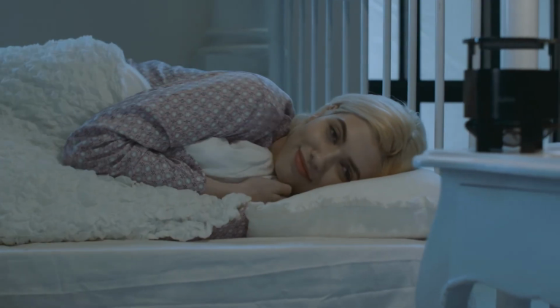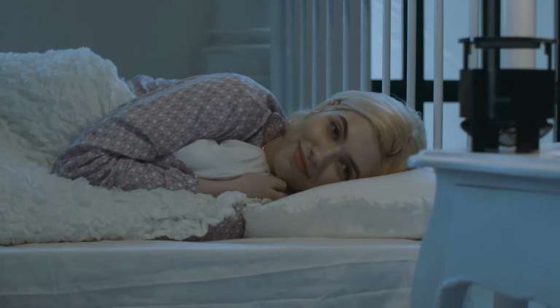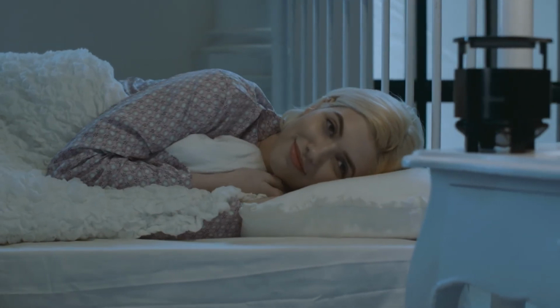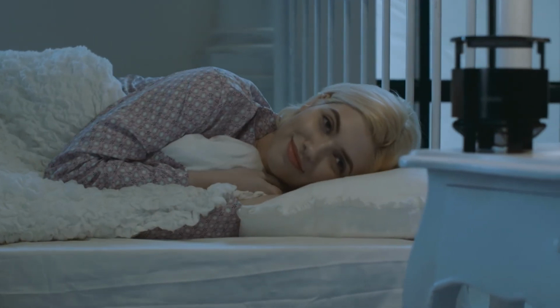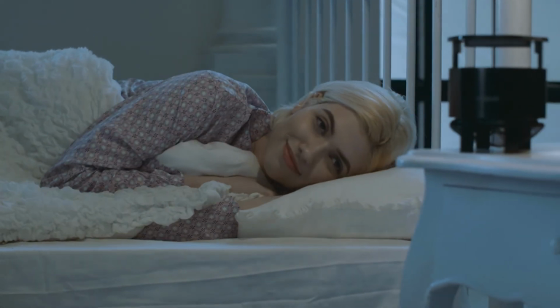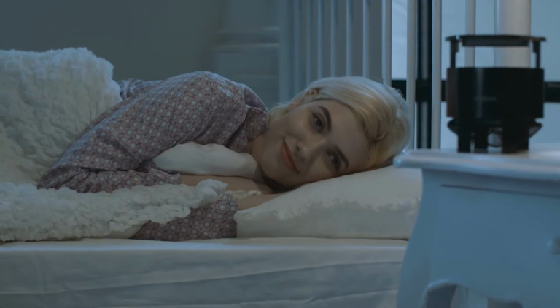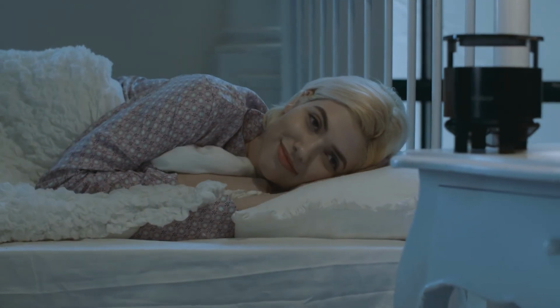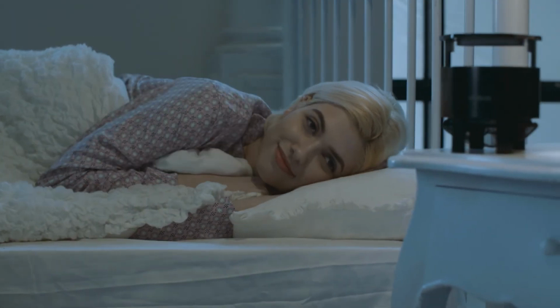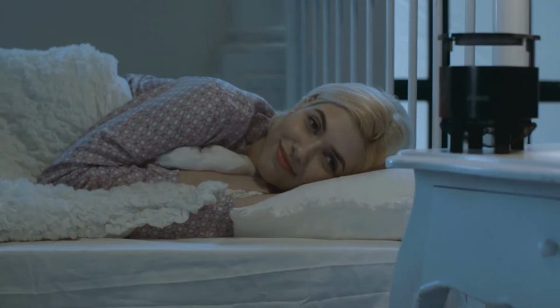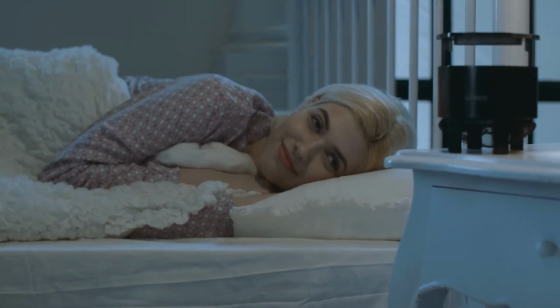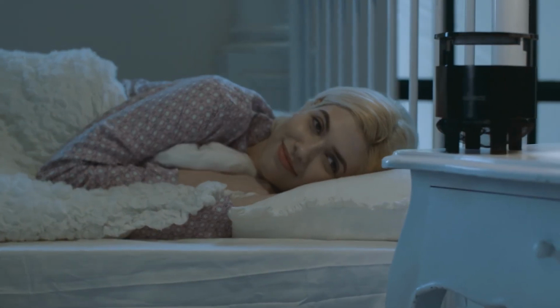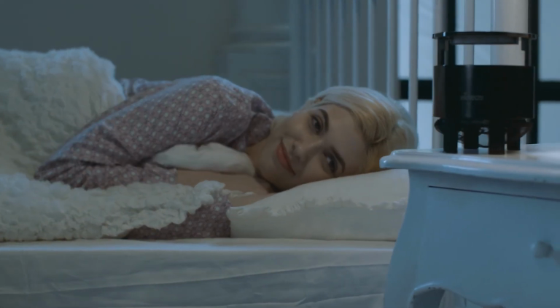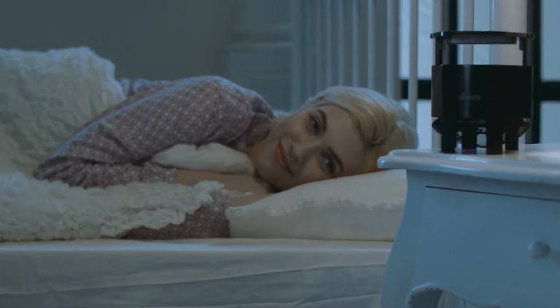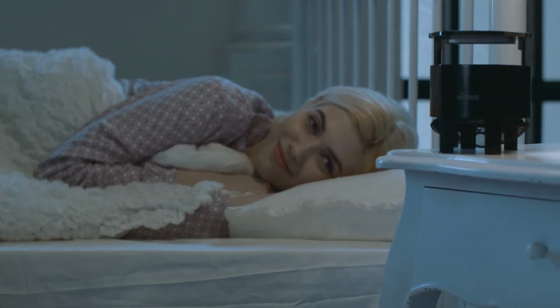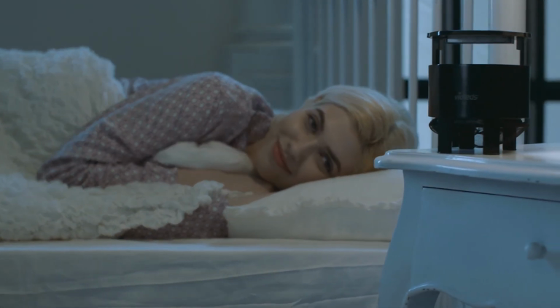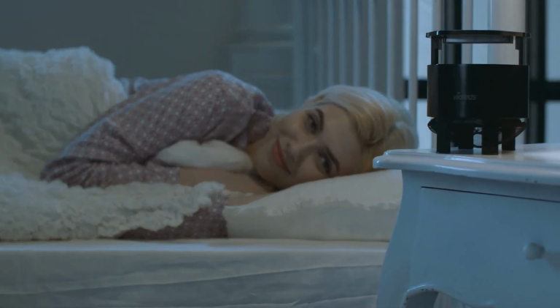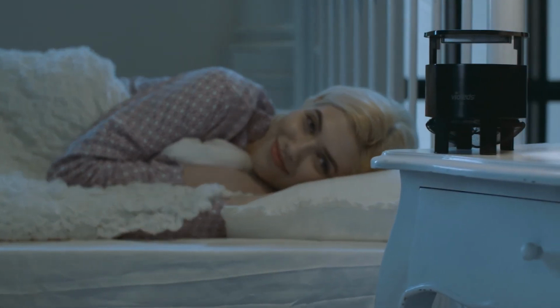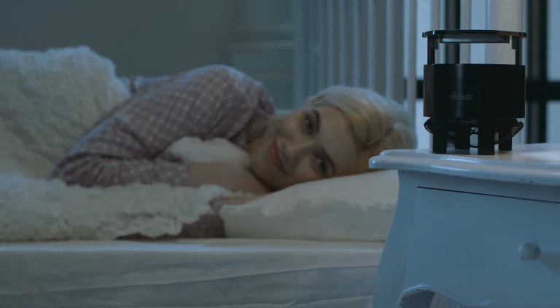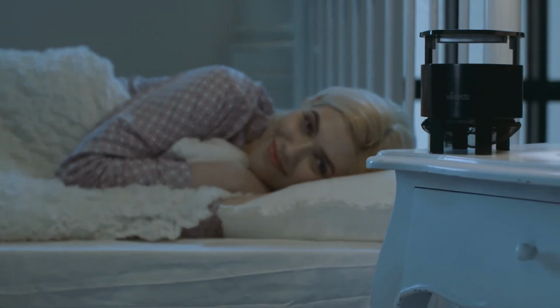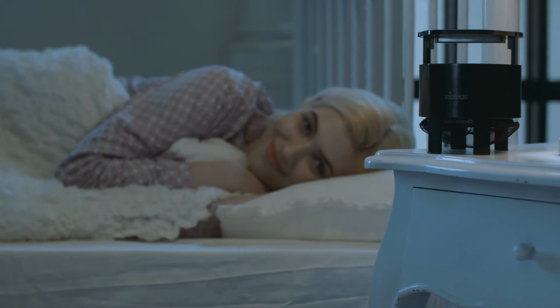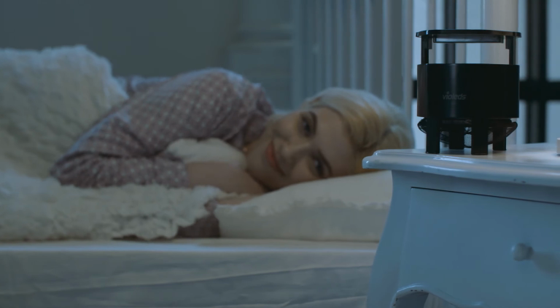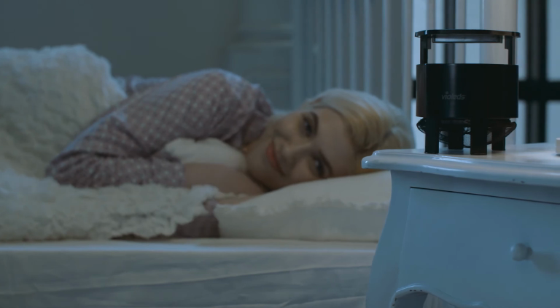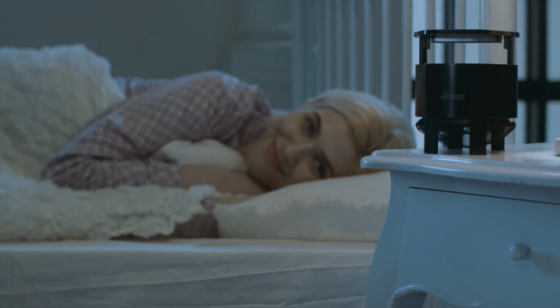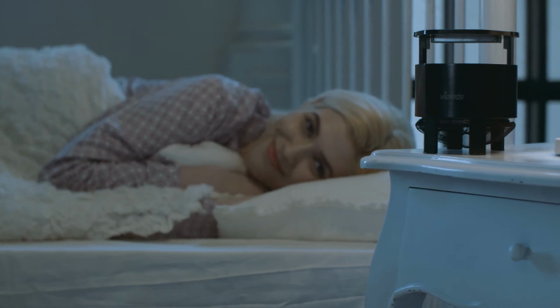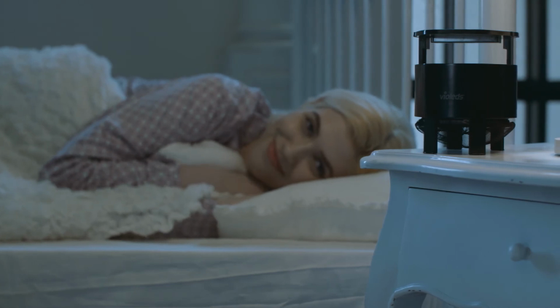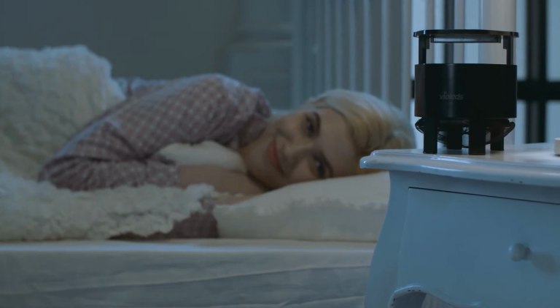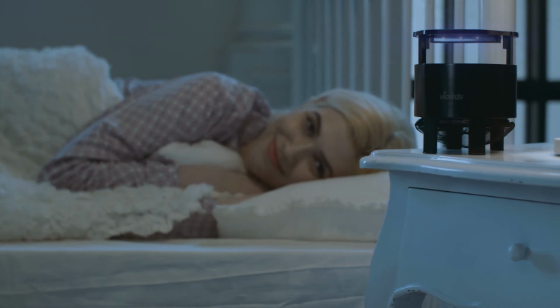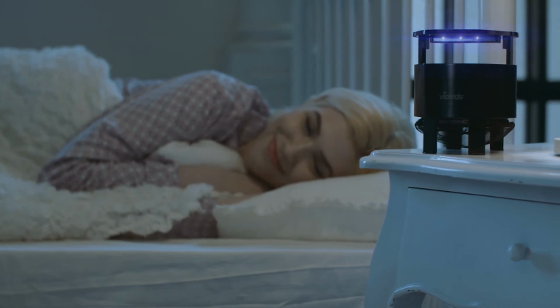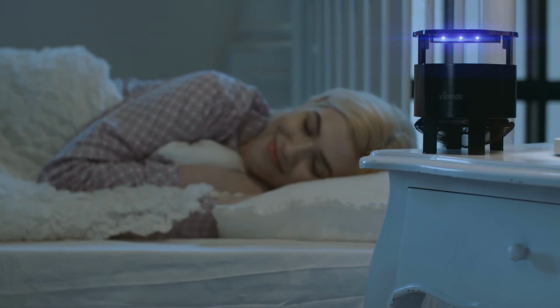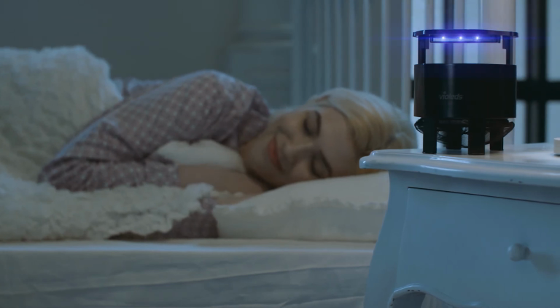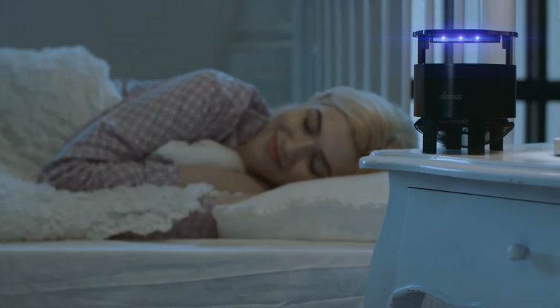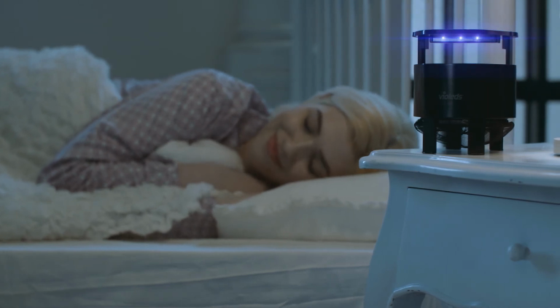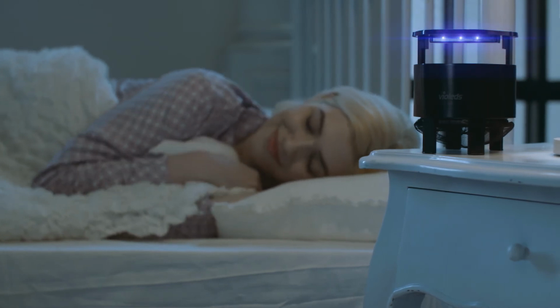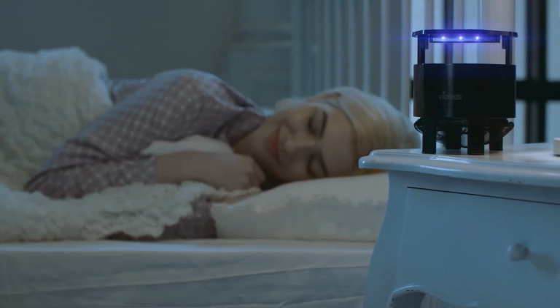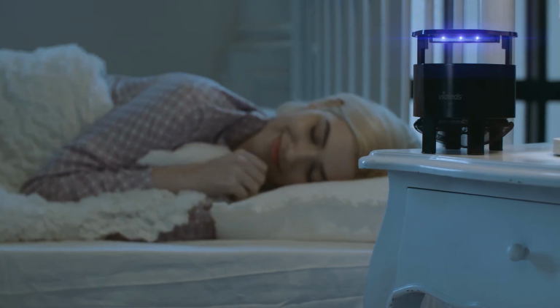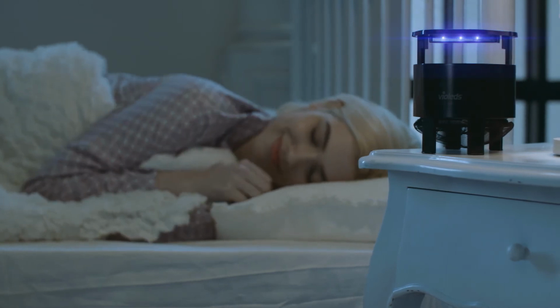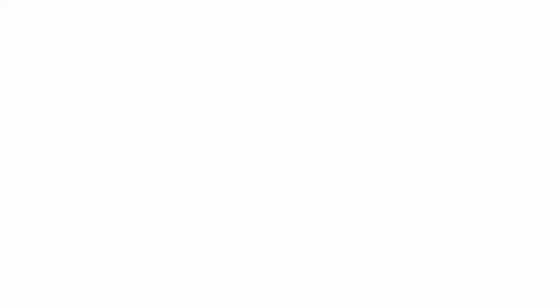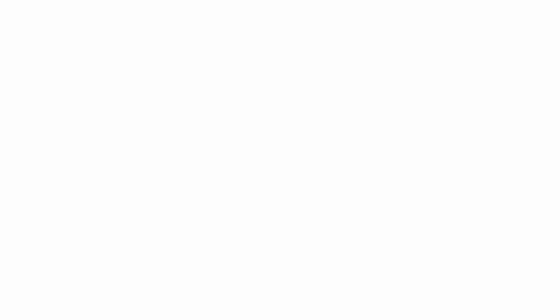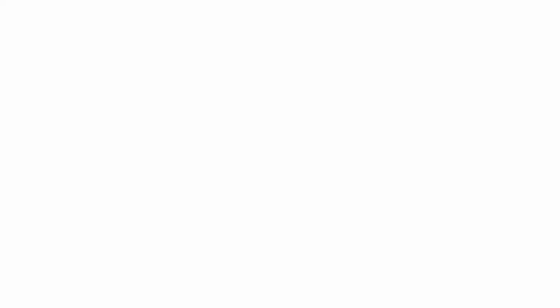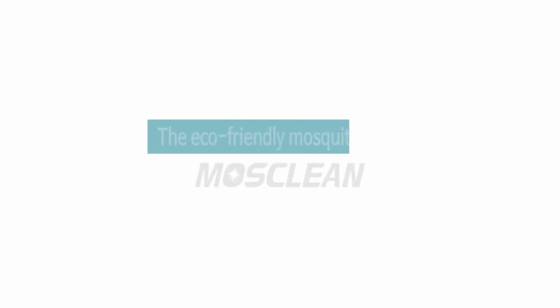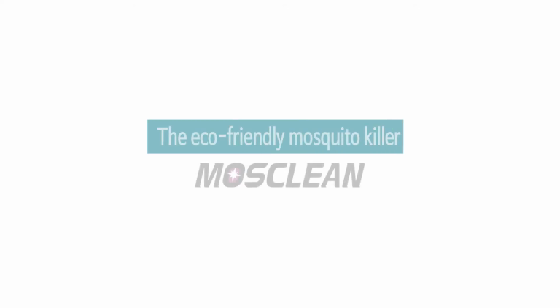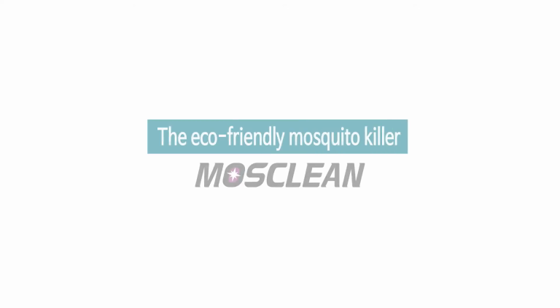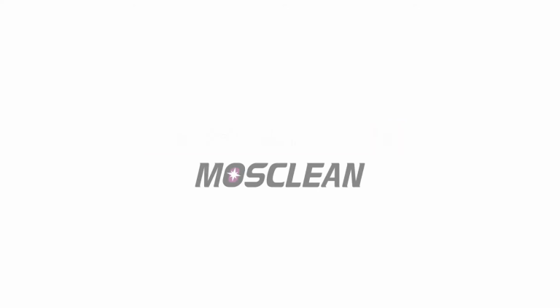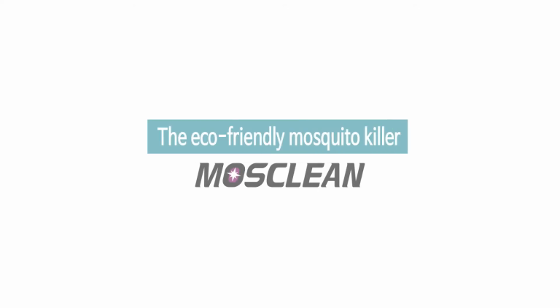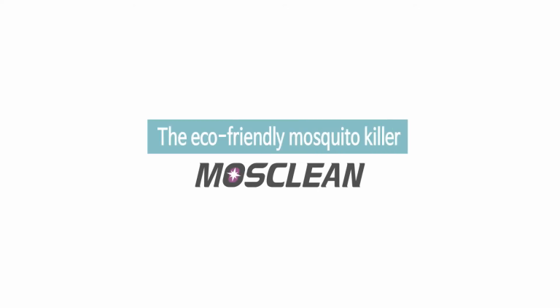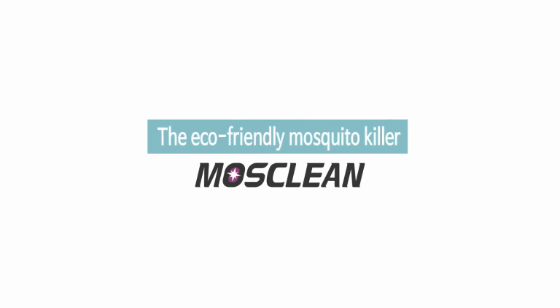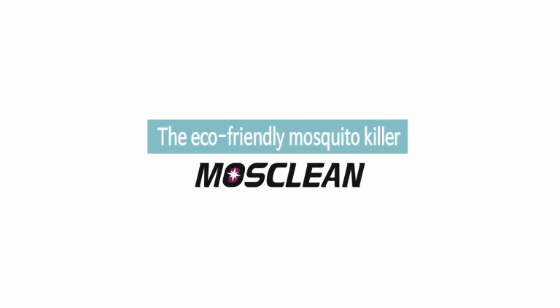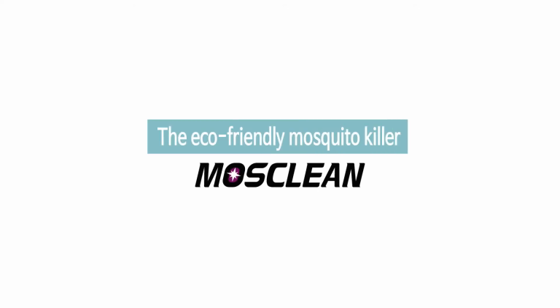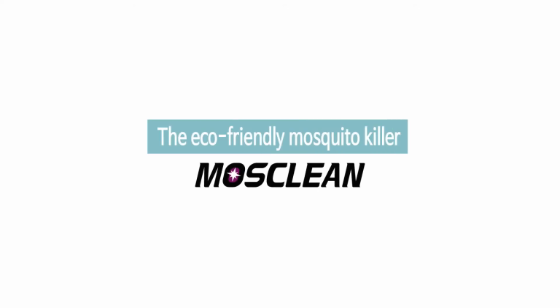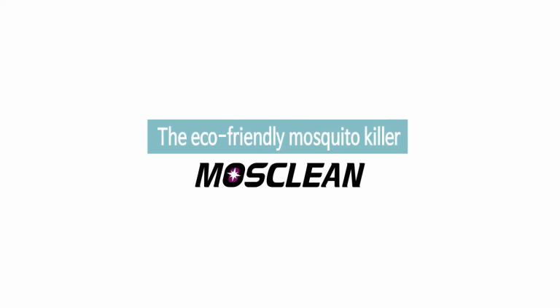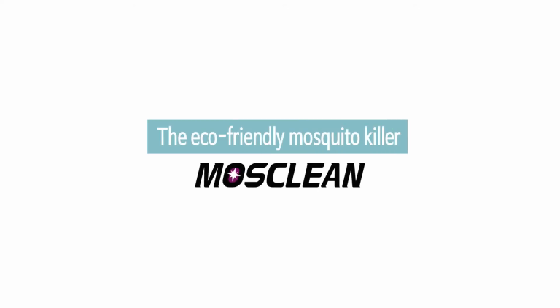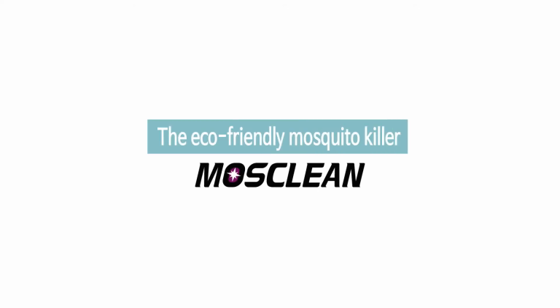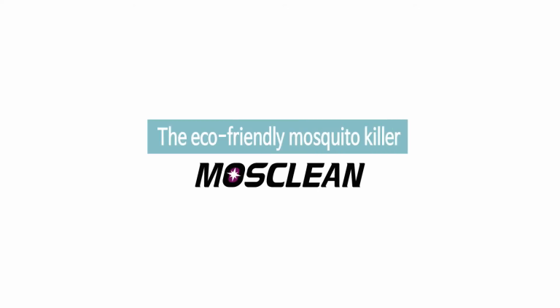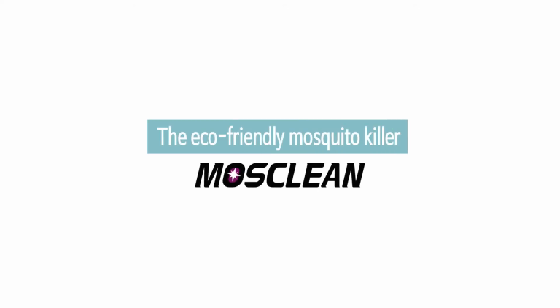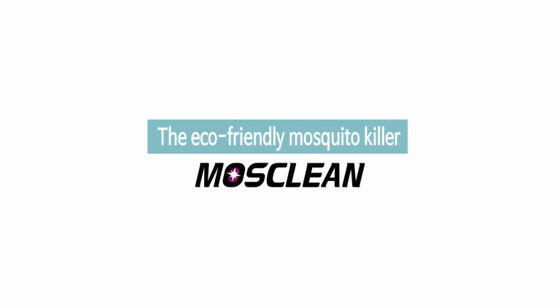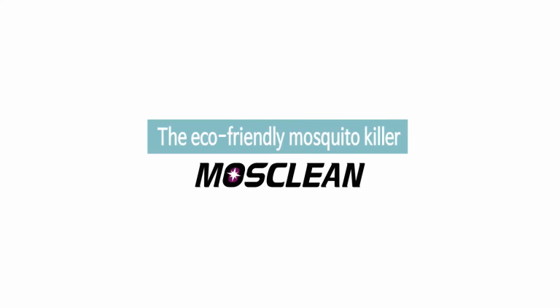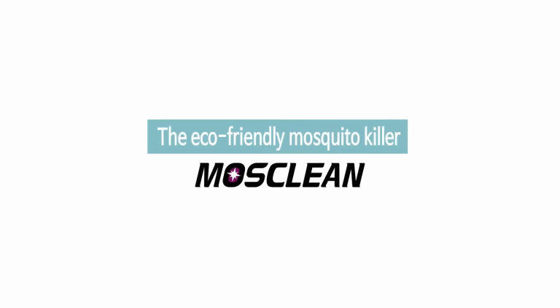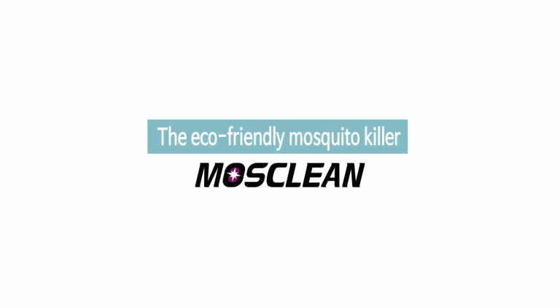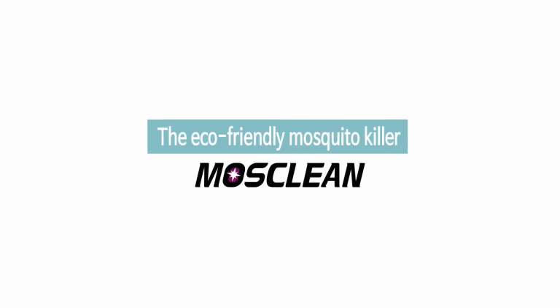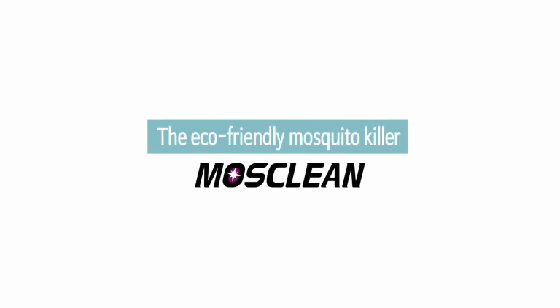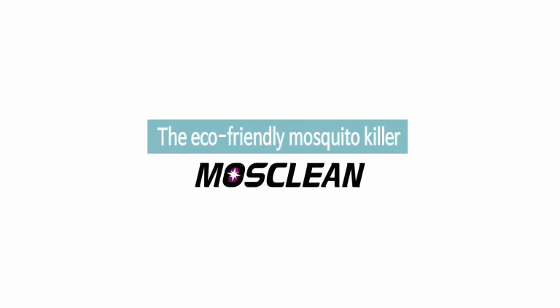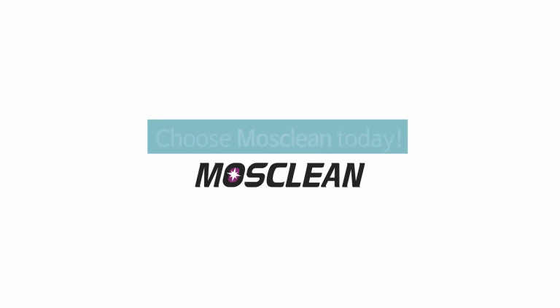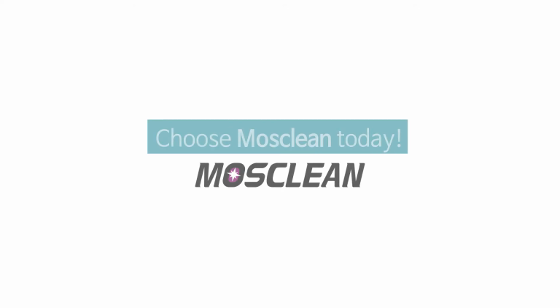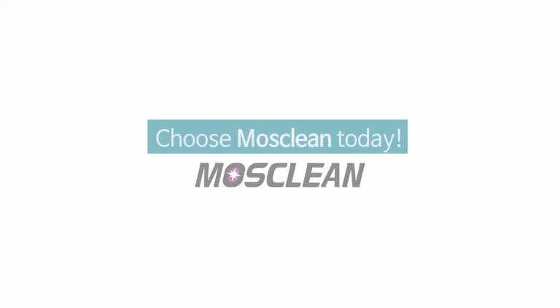You'll be free to relax in your safe and refreshing home. The eco-friendly mosquito killer — MossClean.